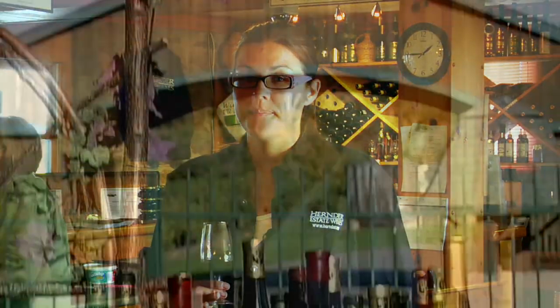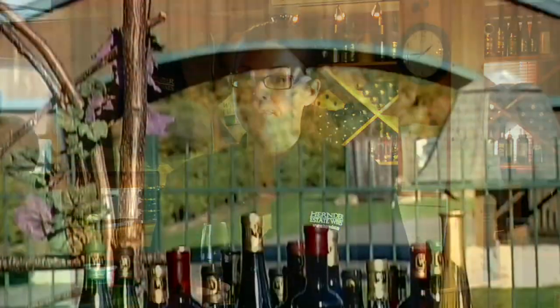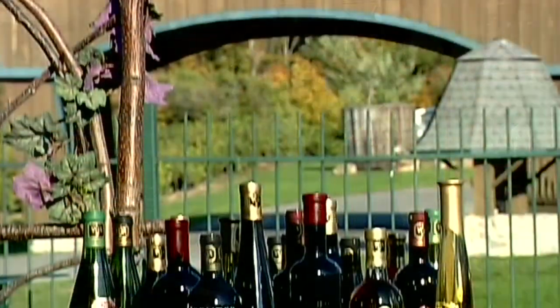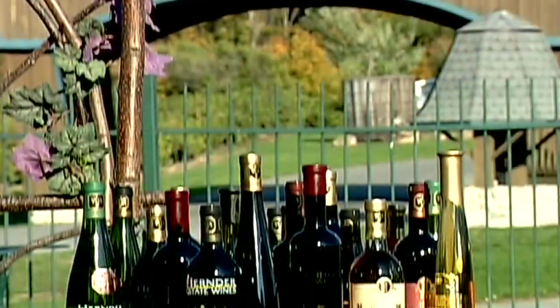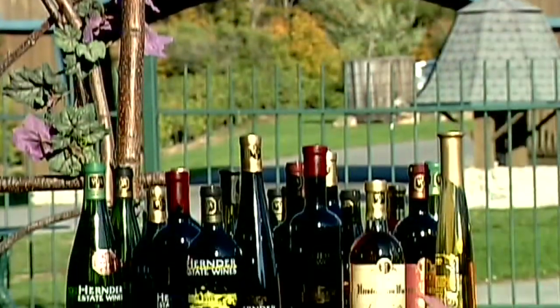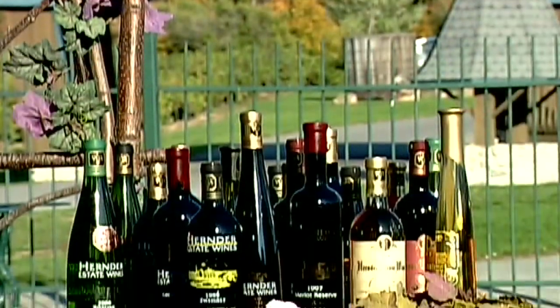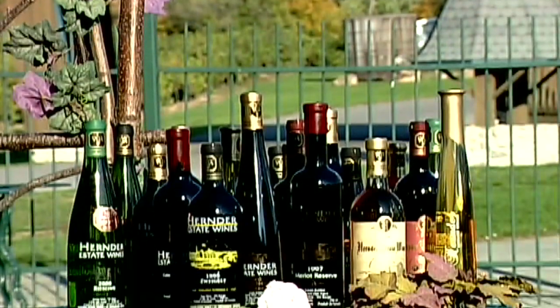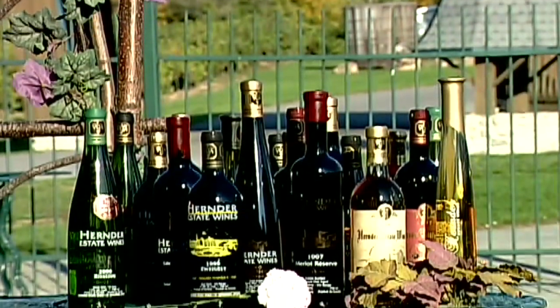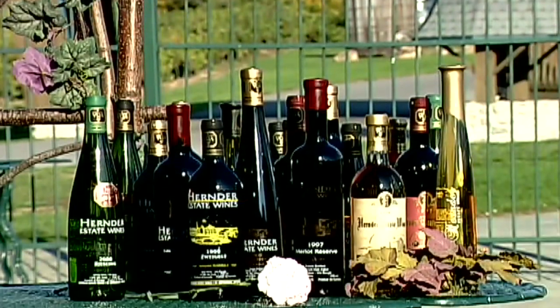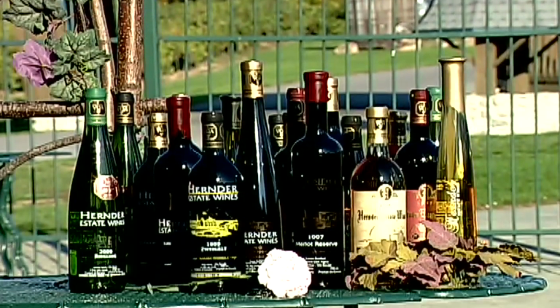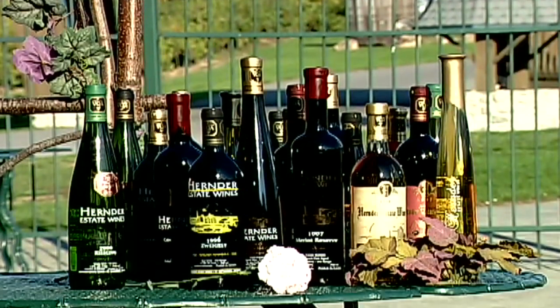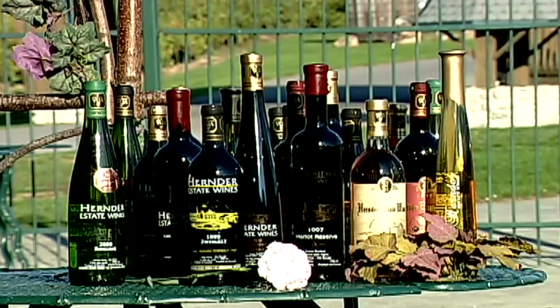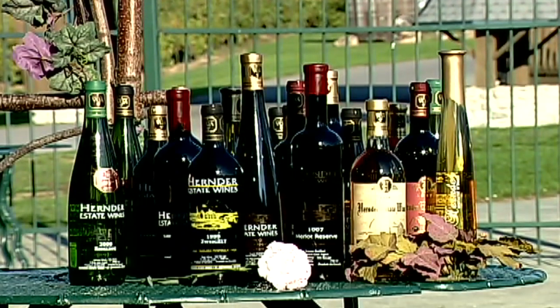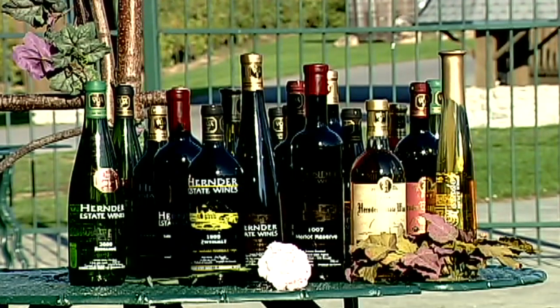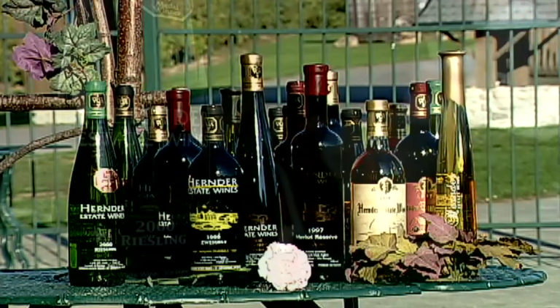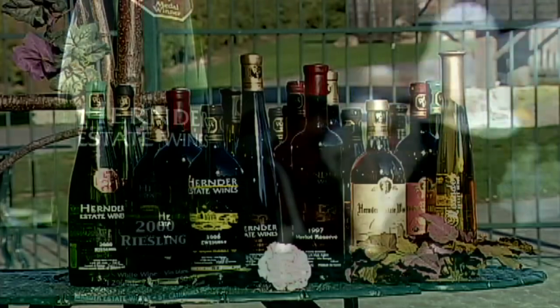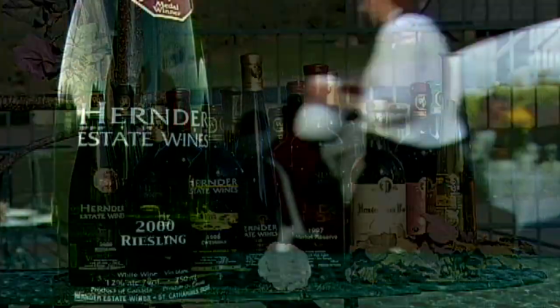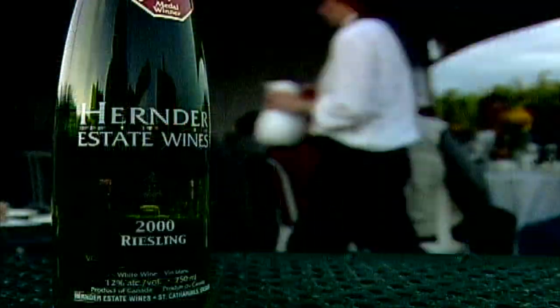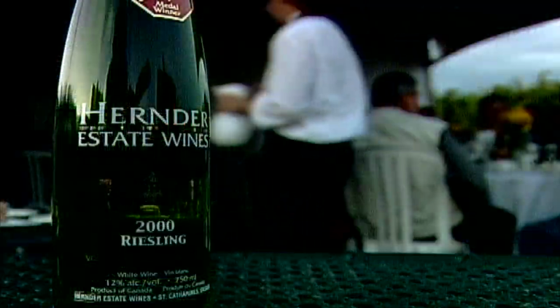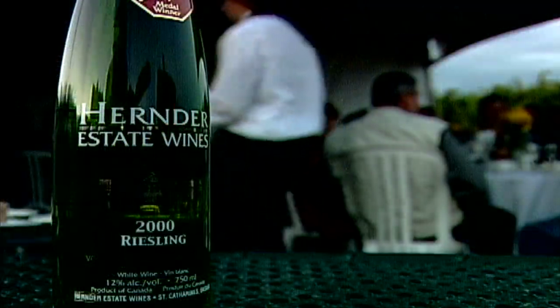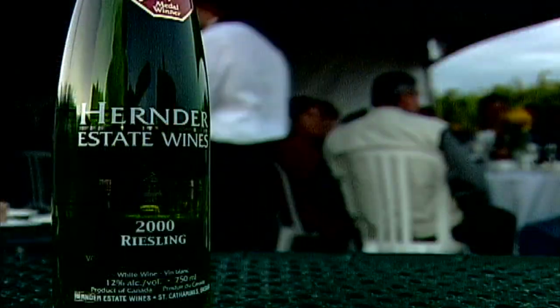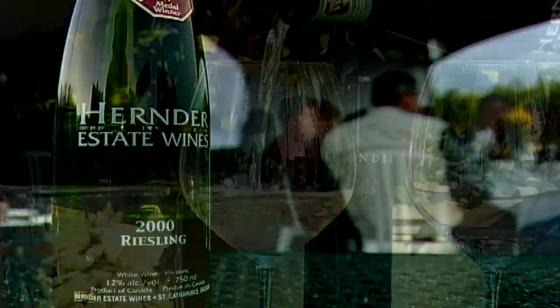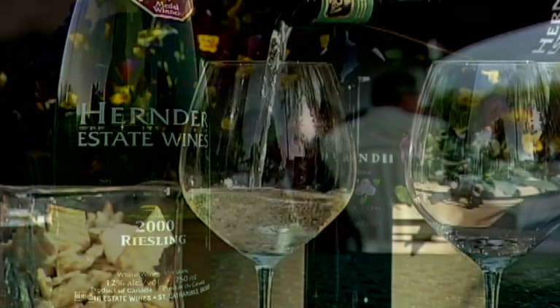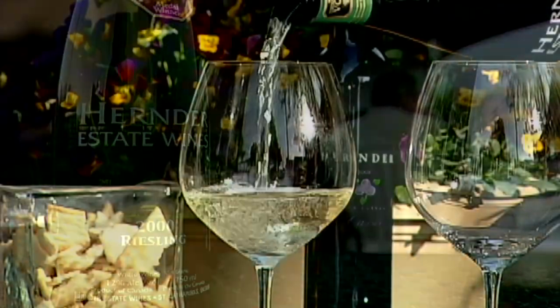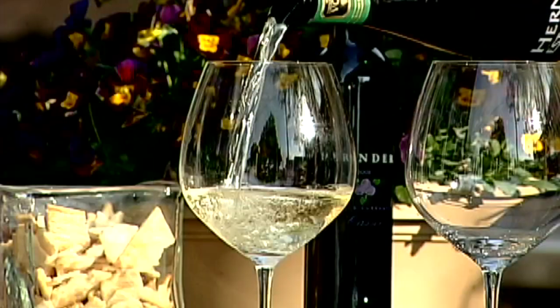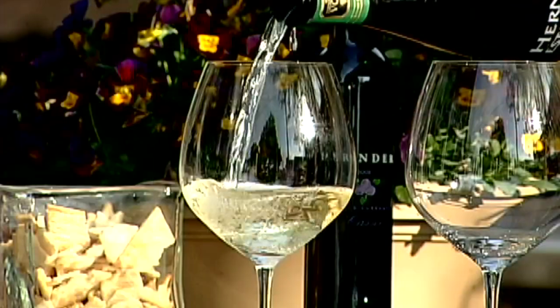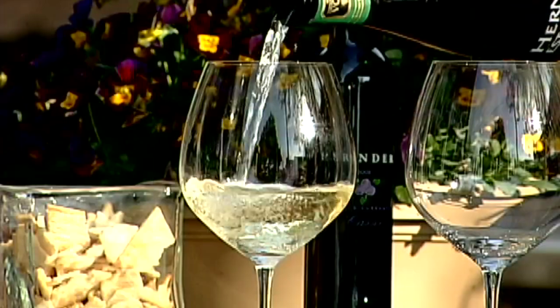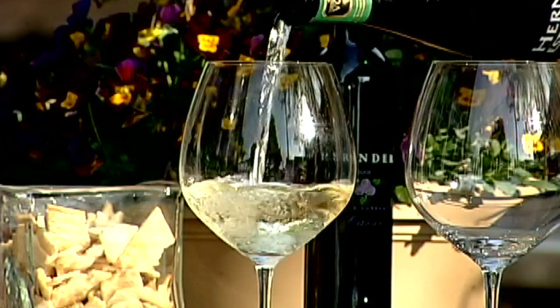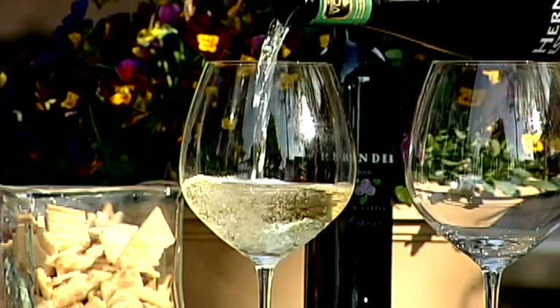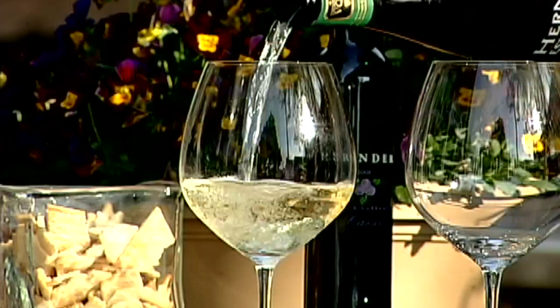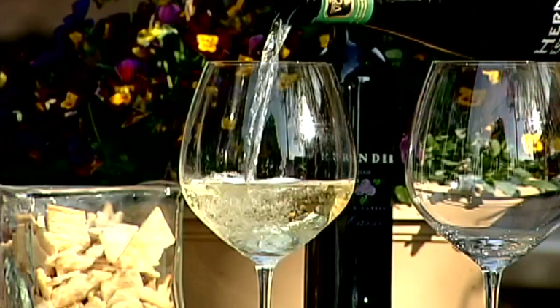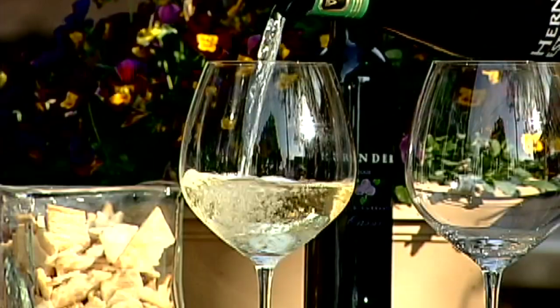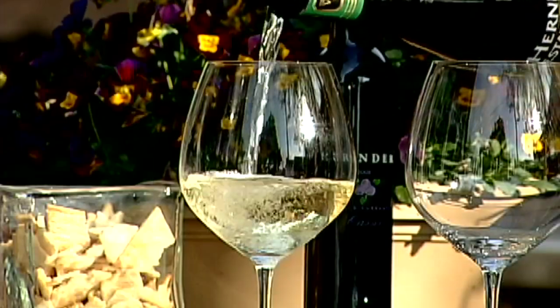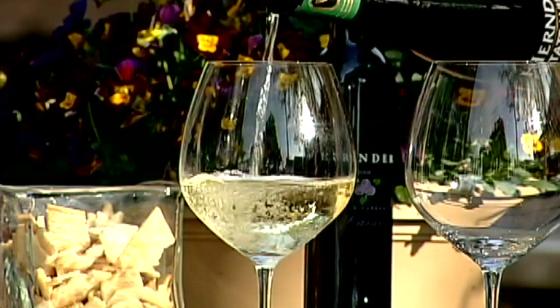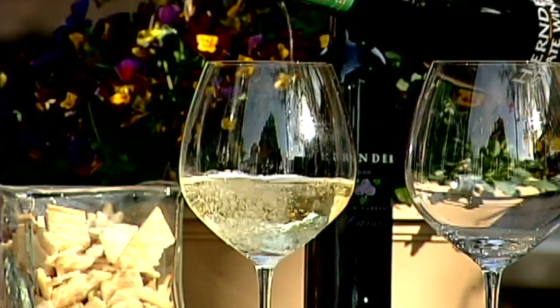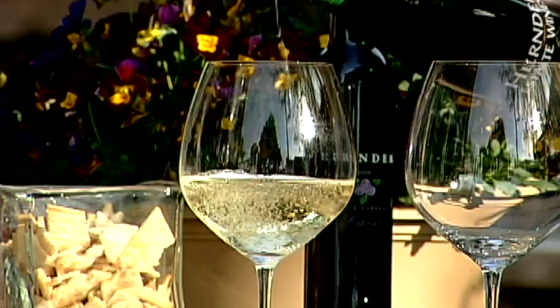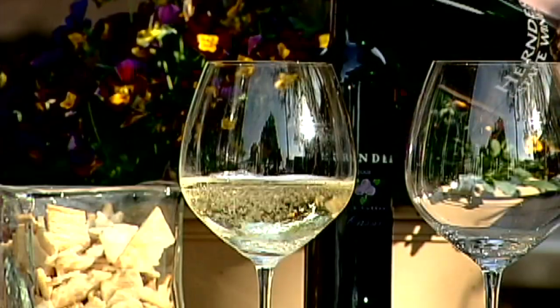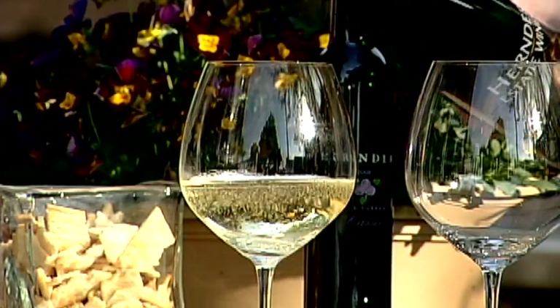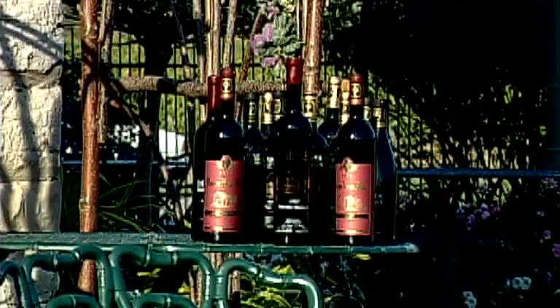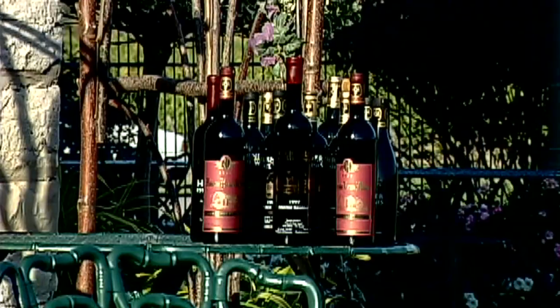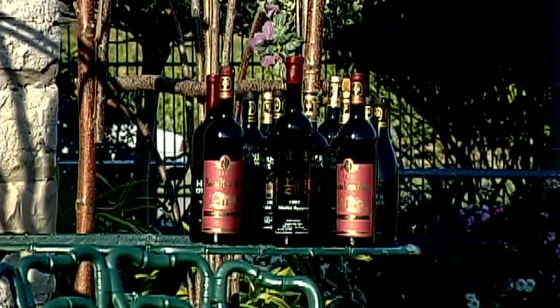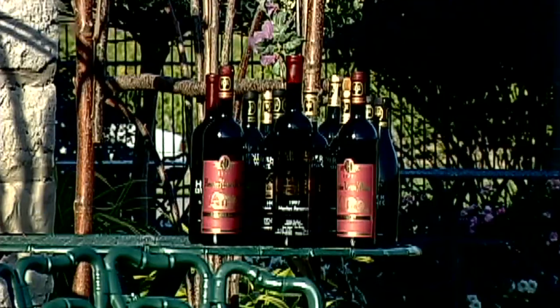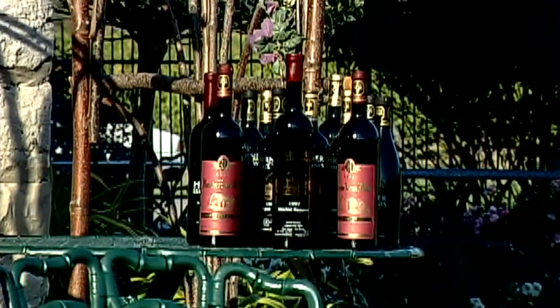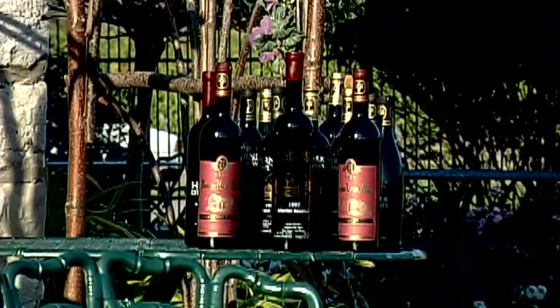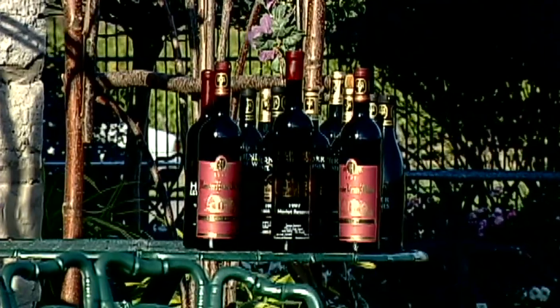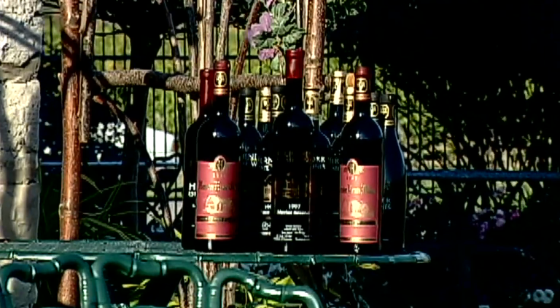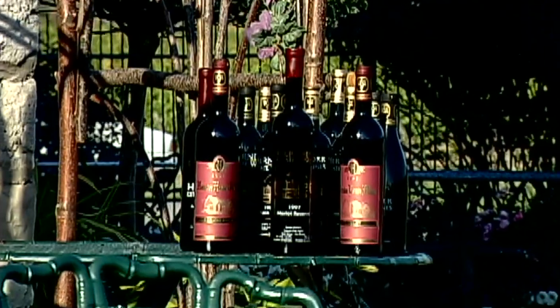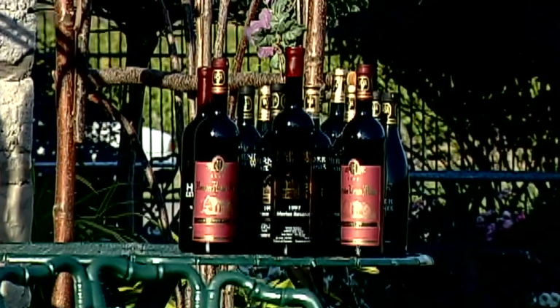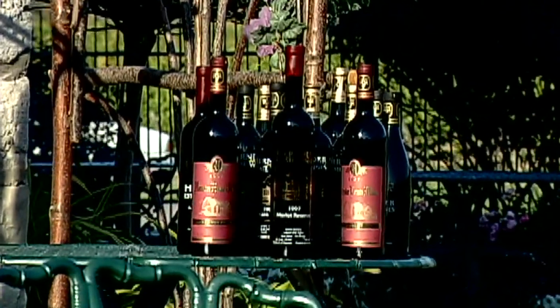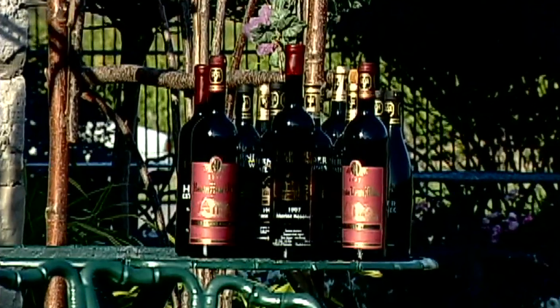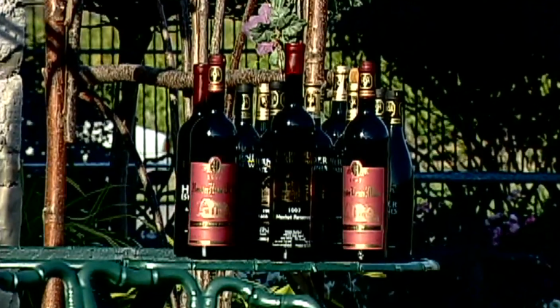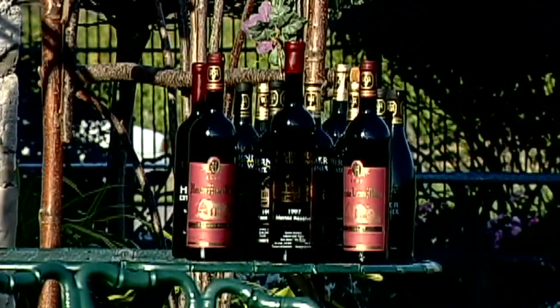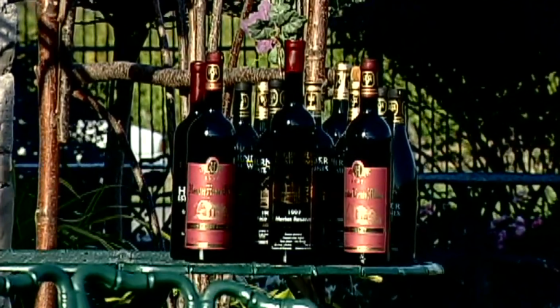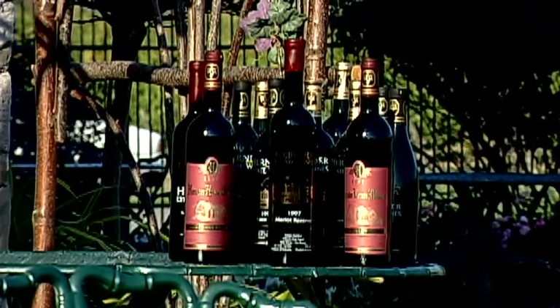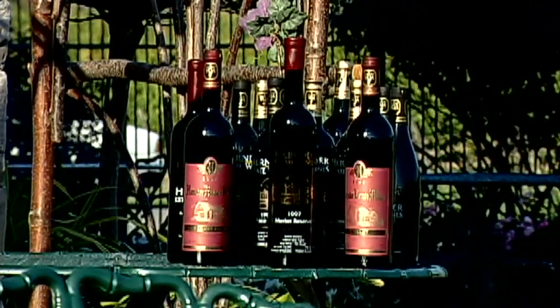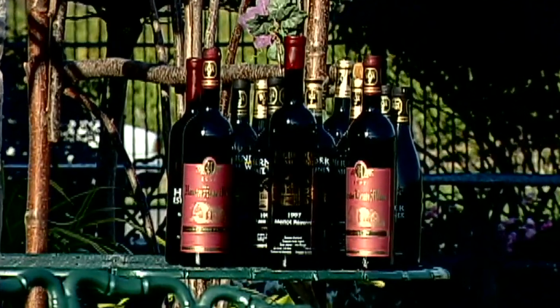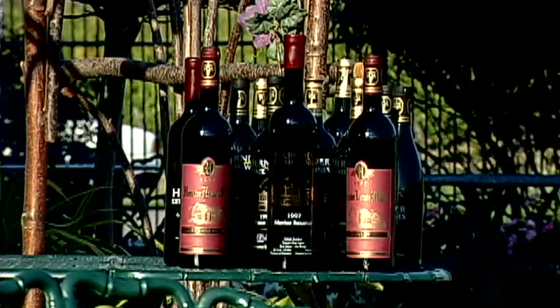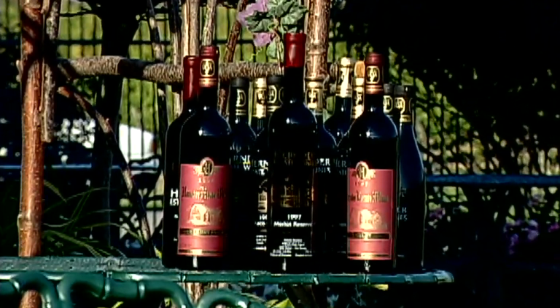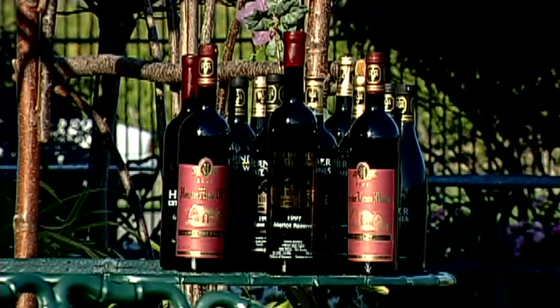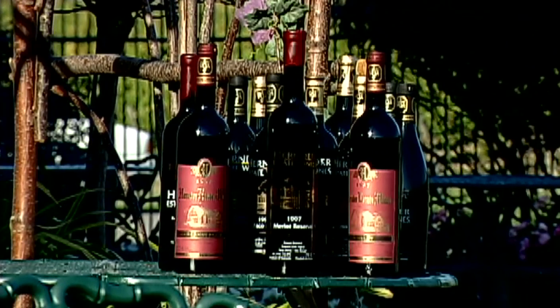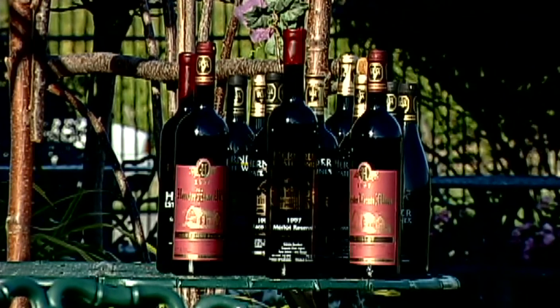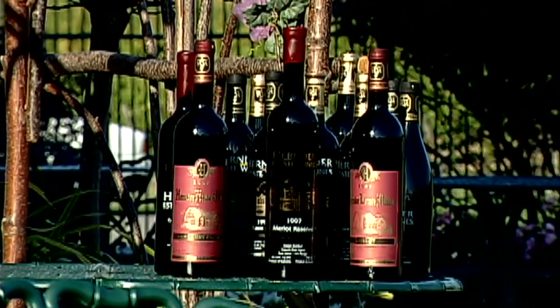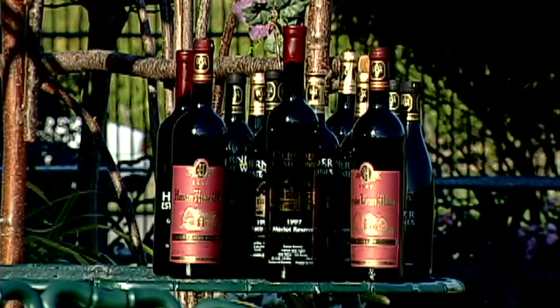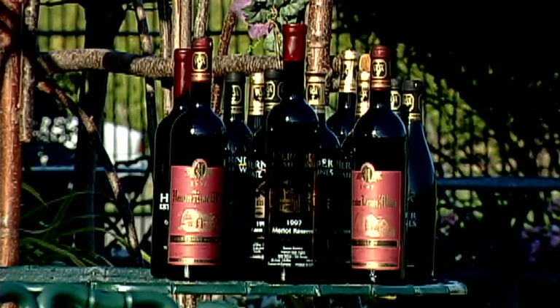Our vineyards produce some of the best Riesling, Baco Noir, Chardonnay, Merlot, Cabernet, and Cabernet Franc.